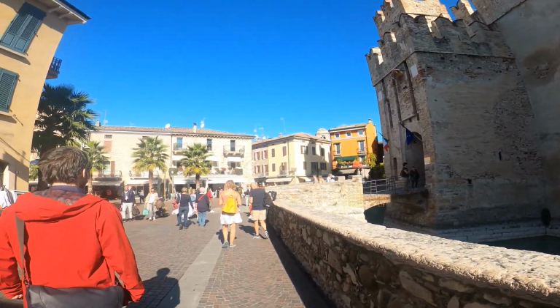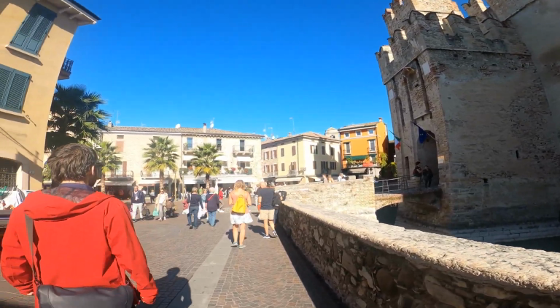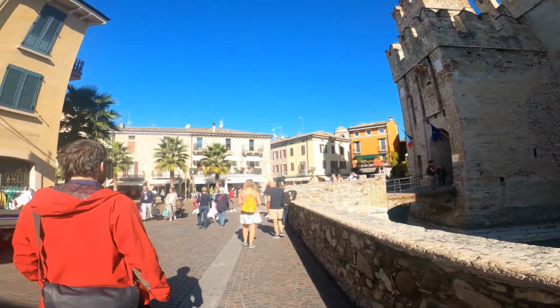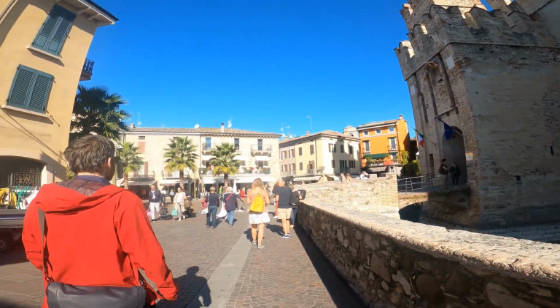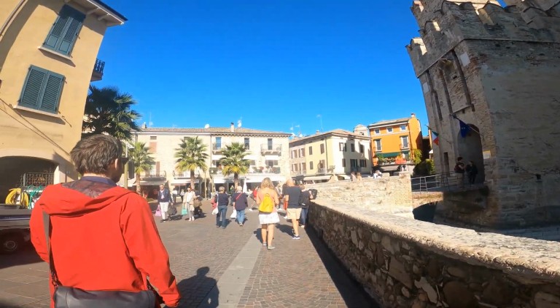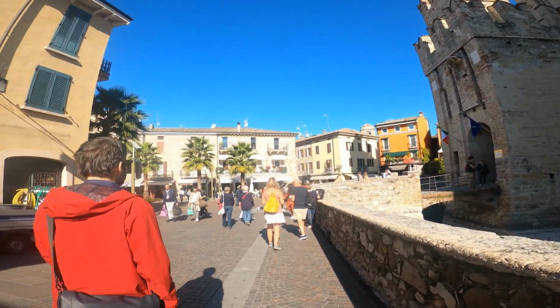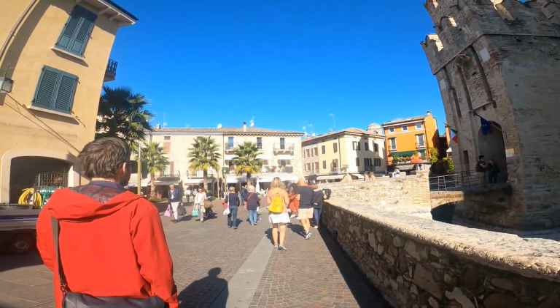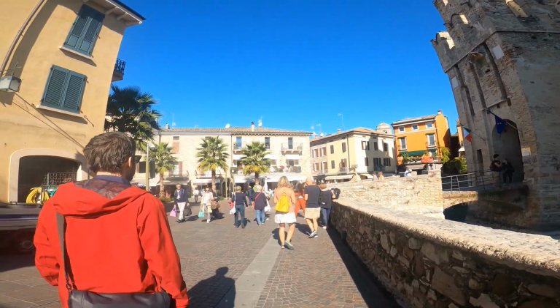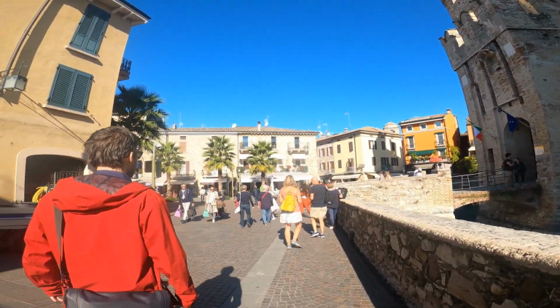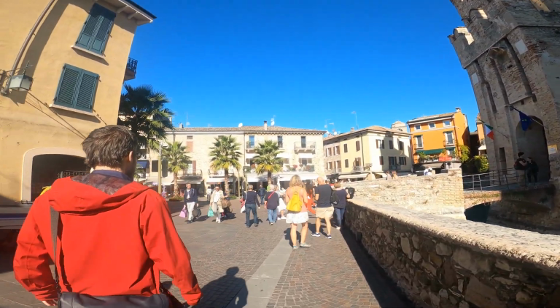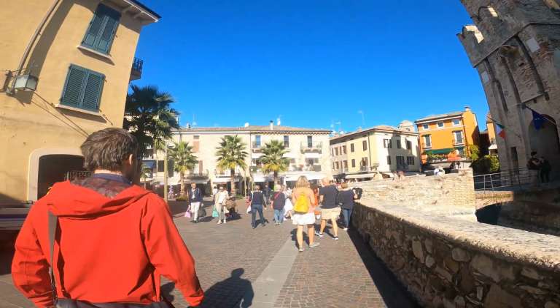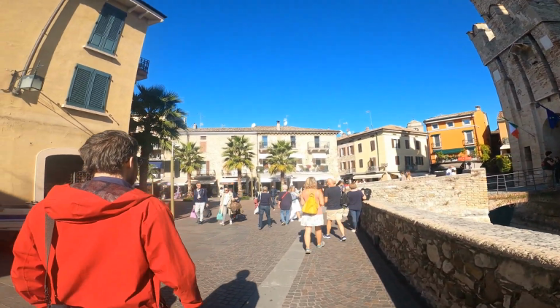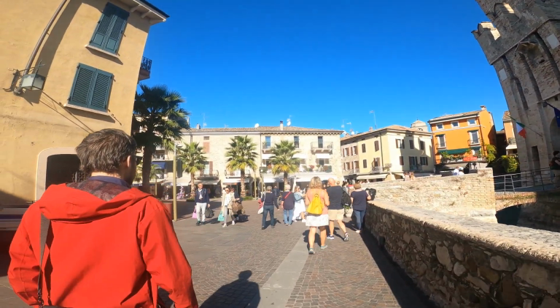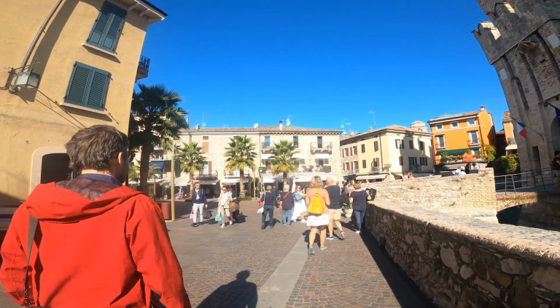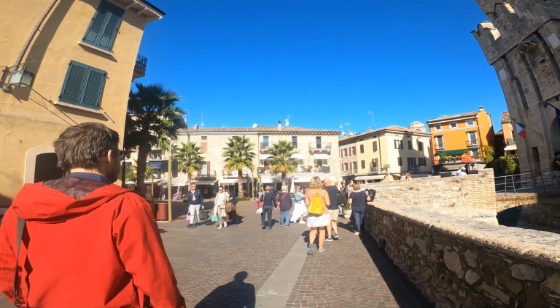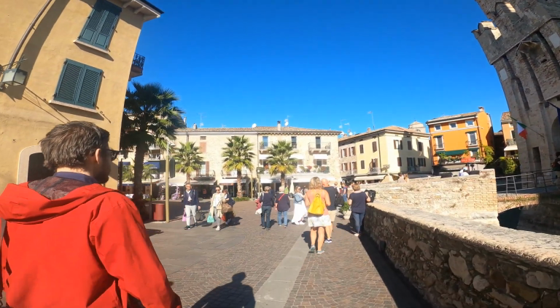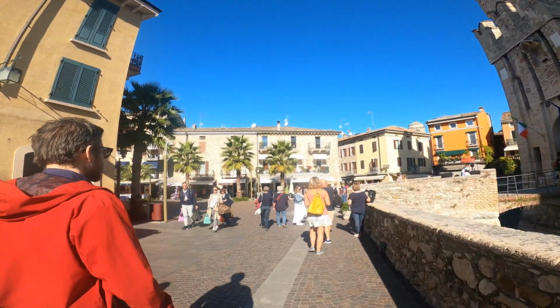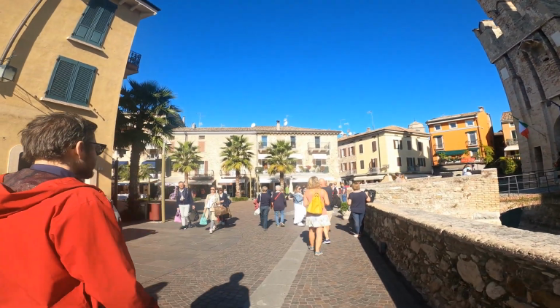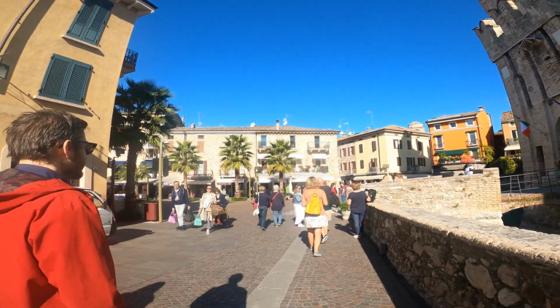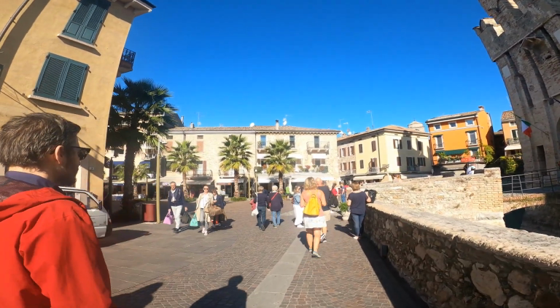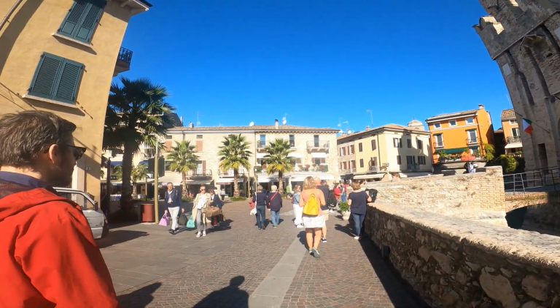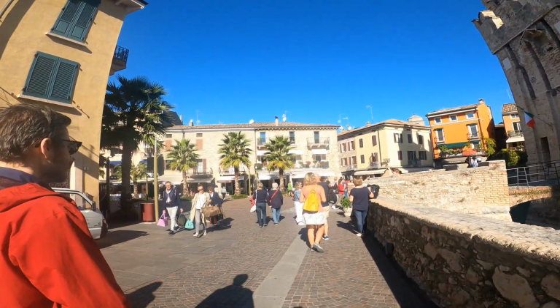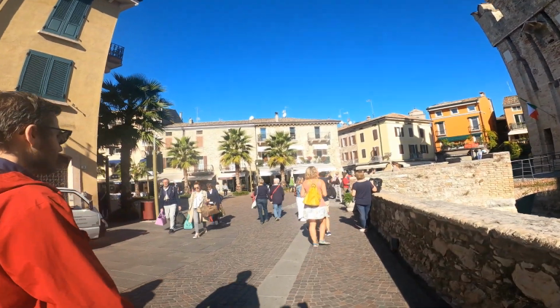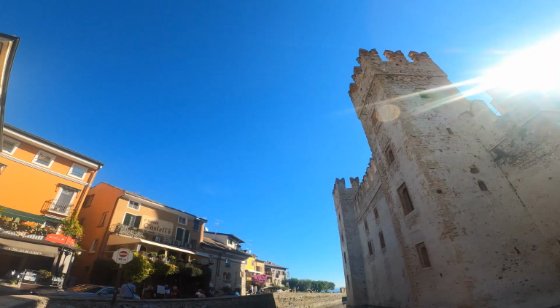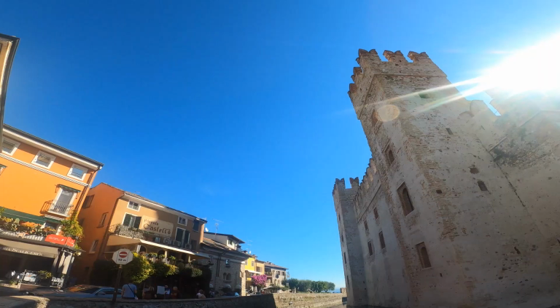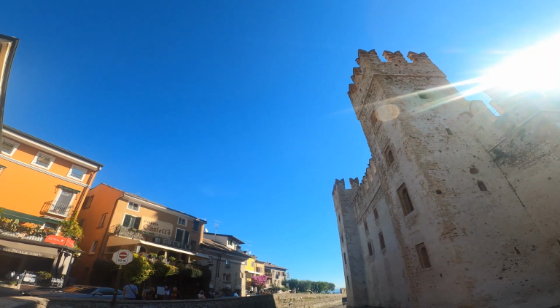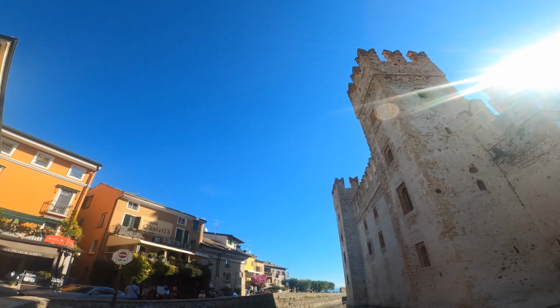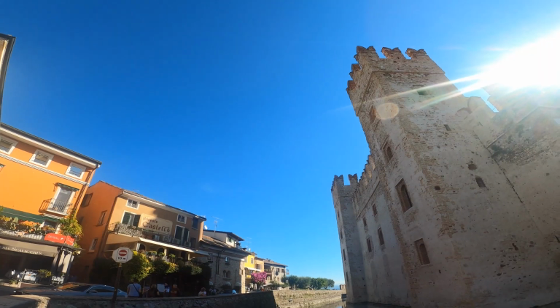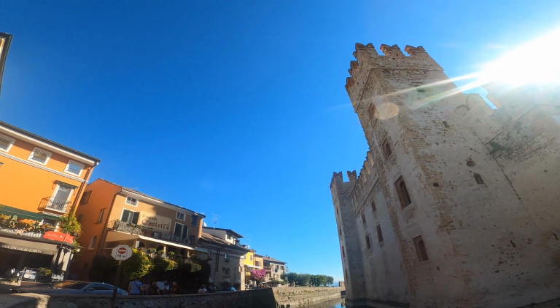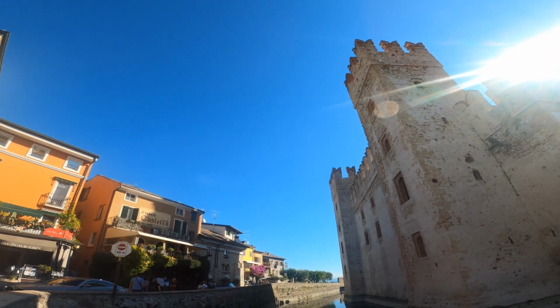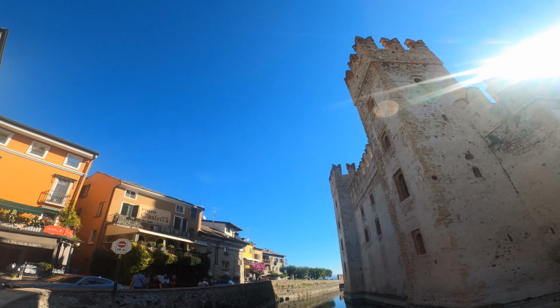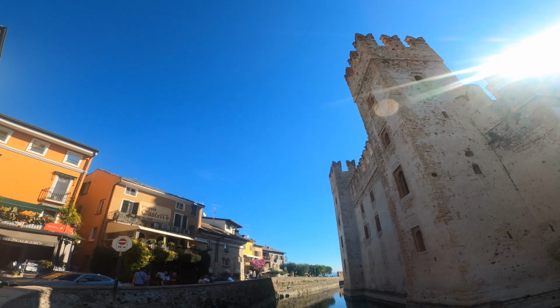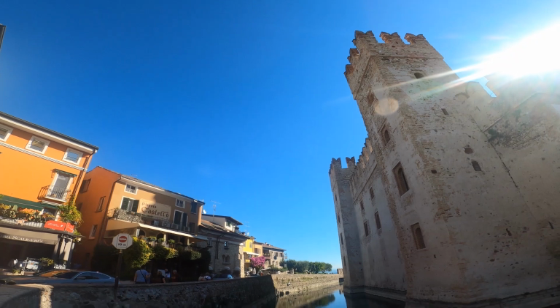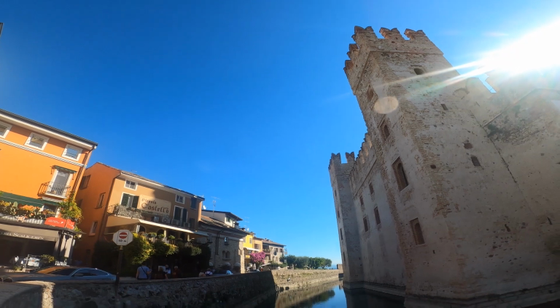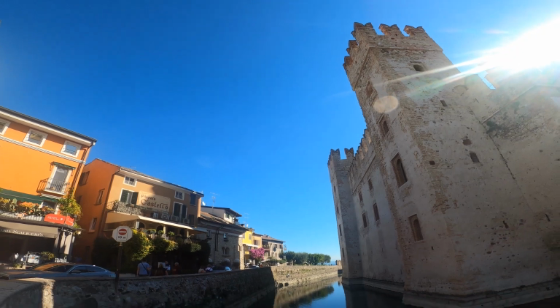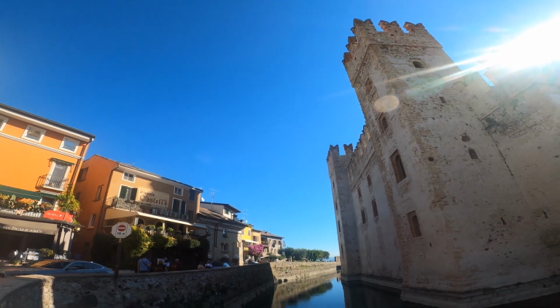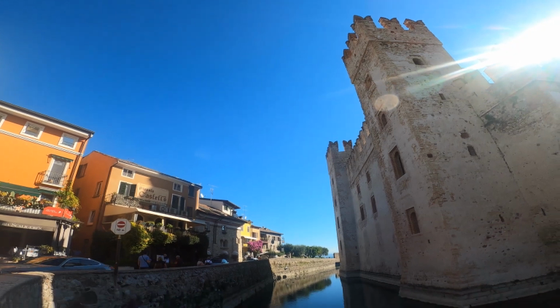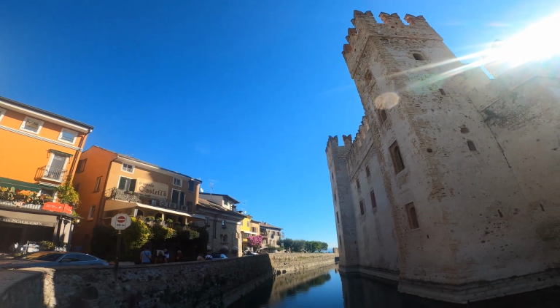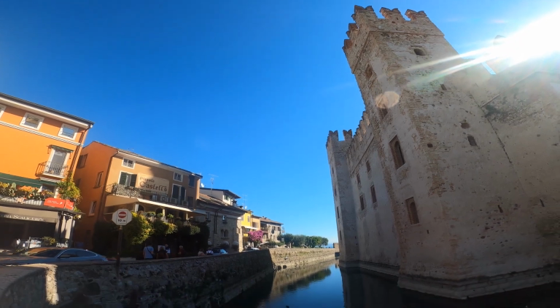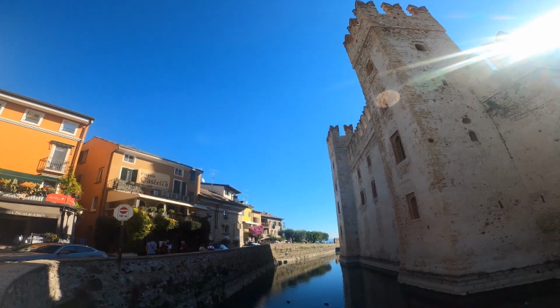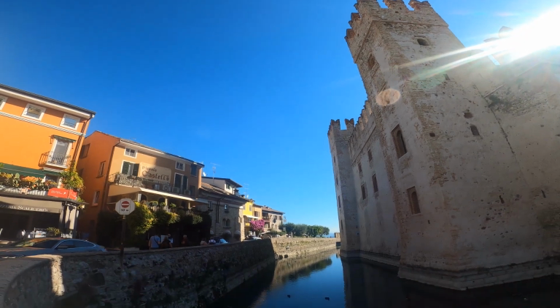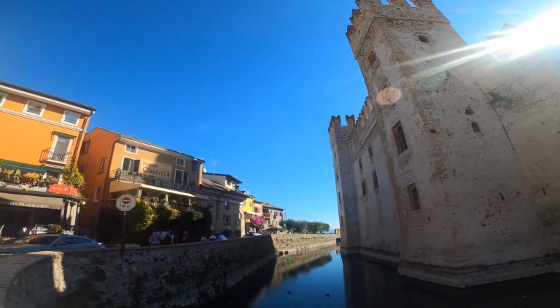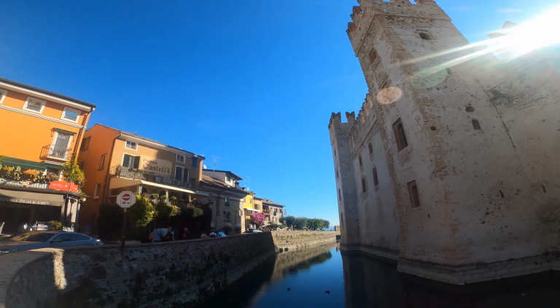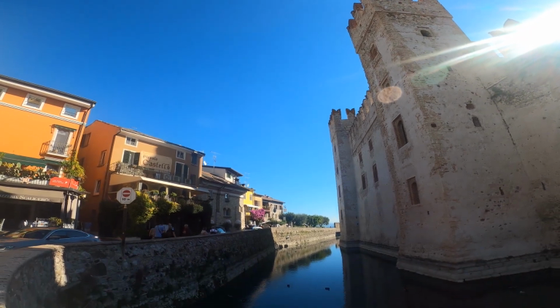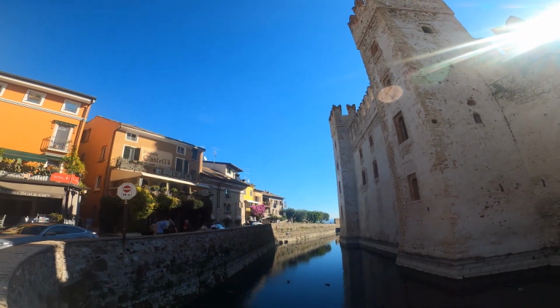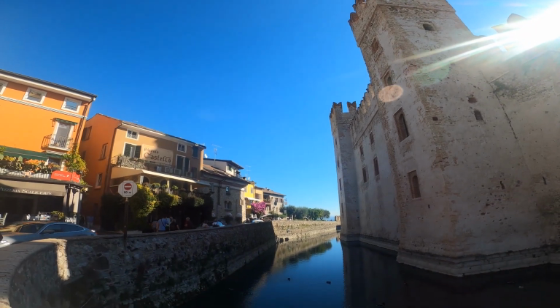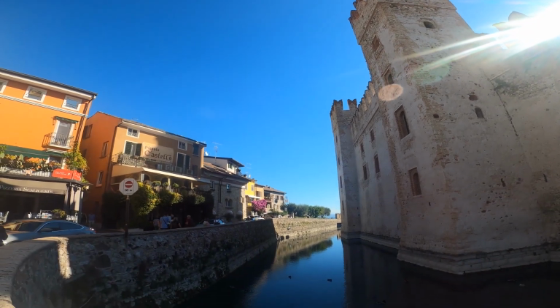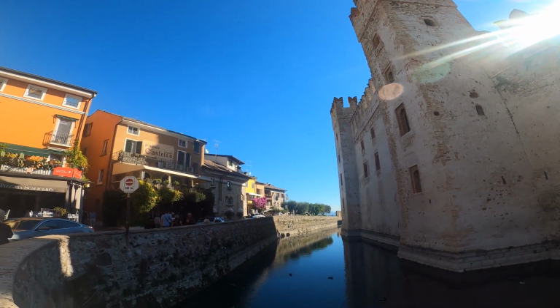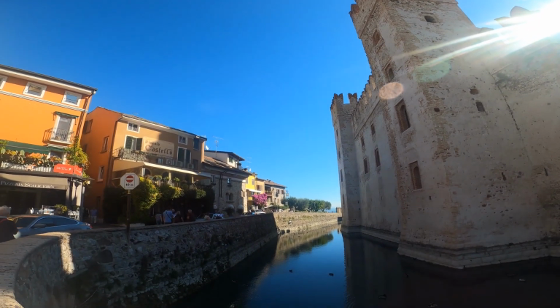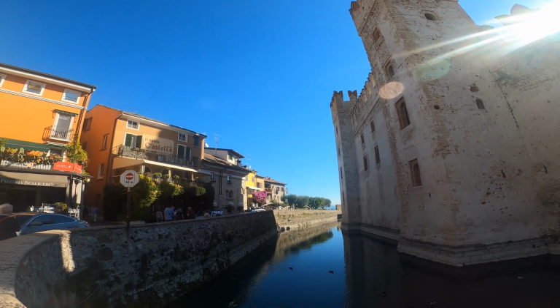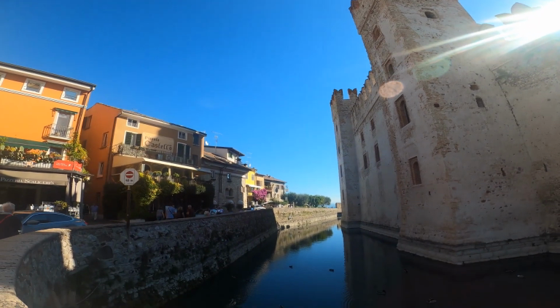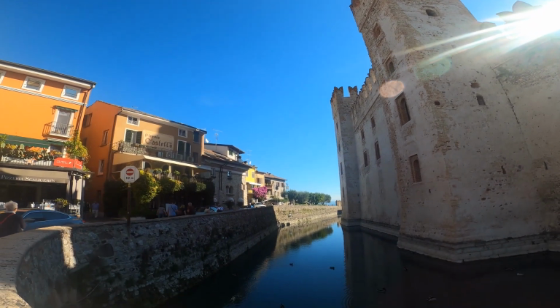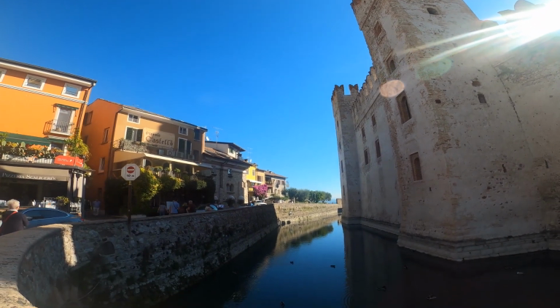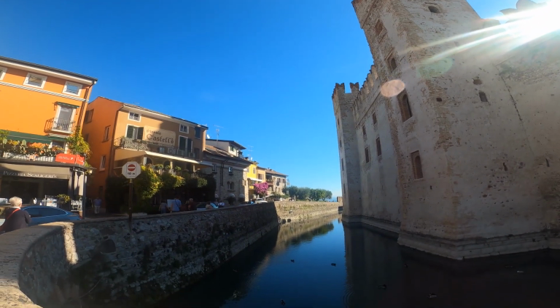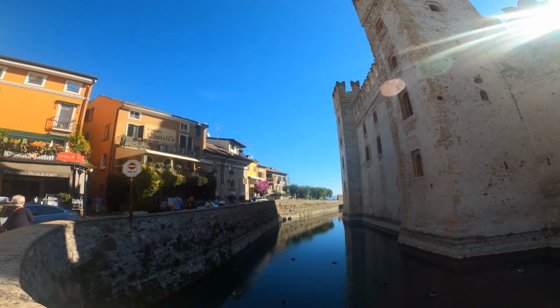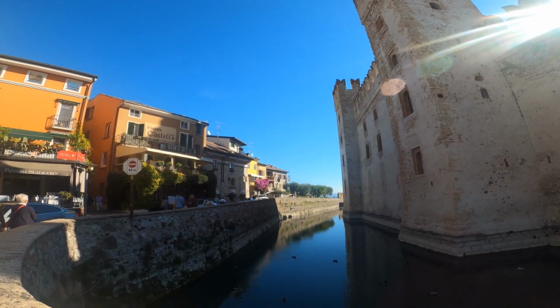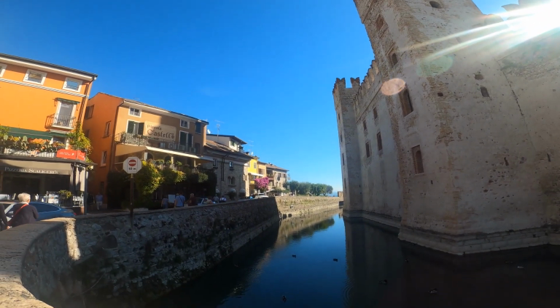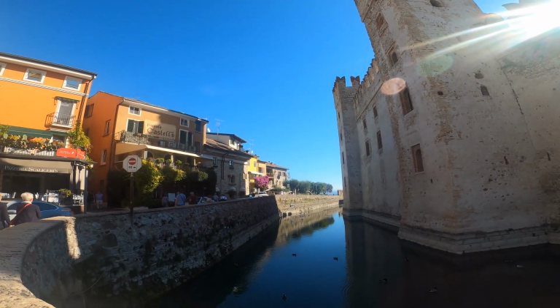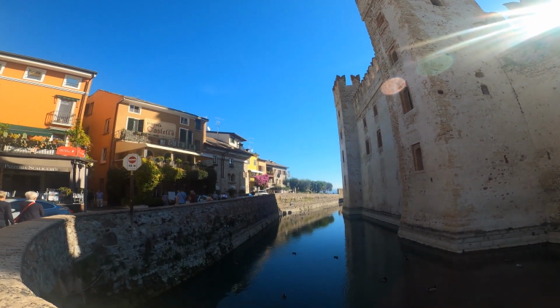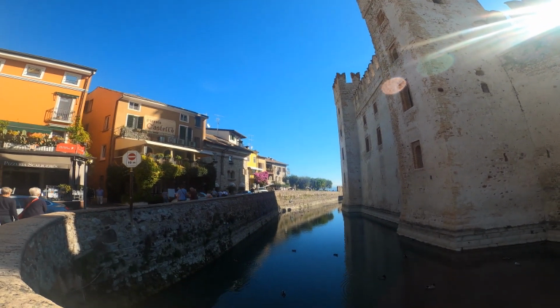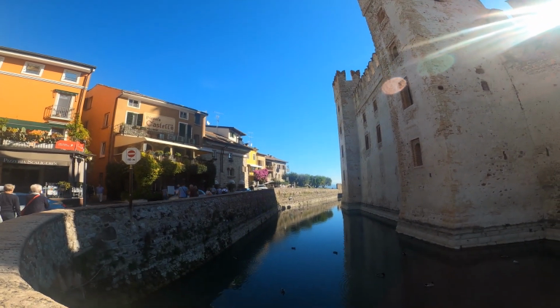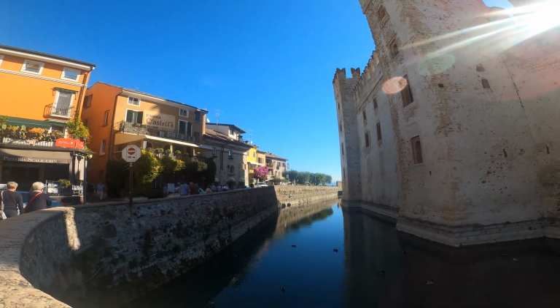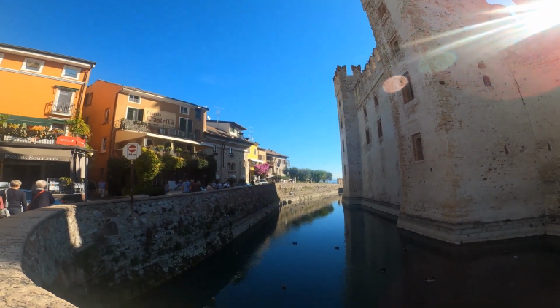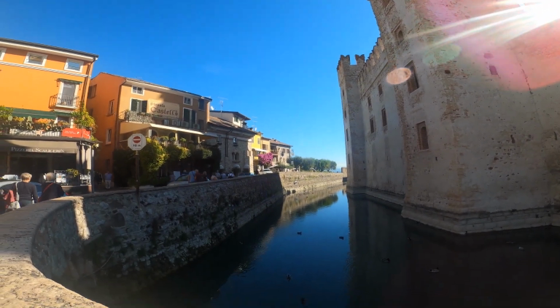It was hard not to film people's faces. I did my best to cut out faces that were in the video.